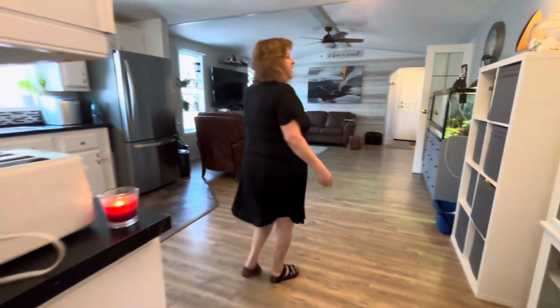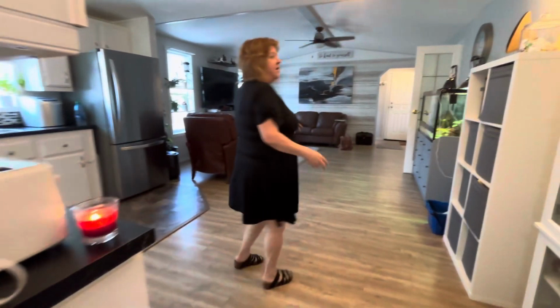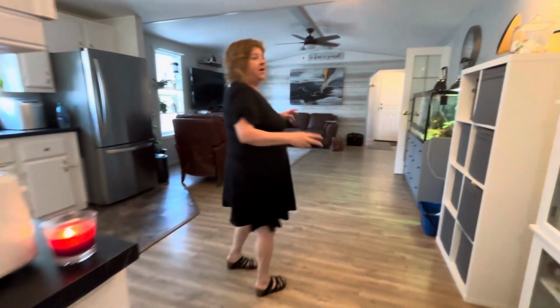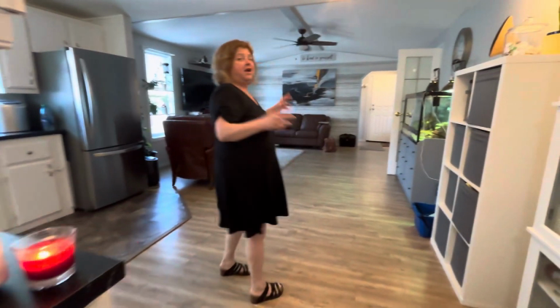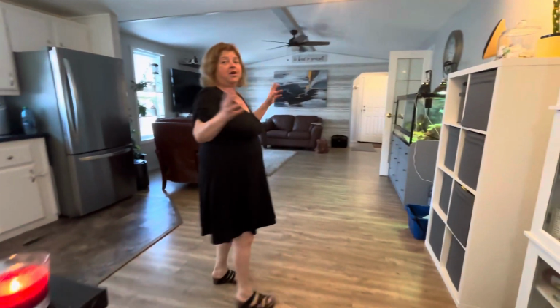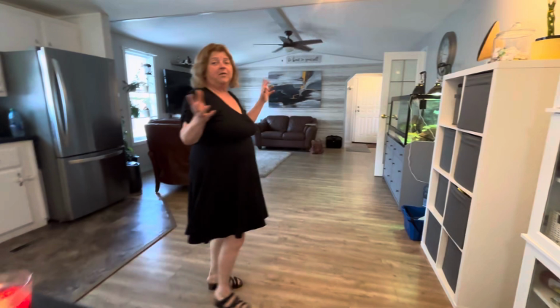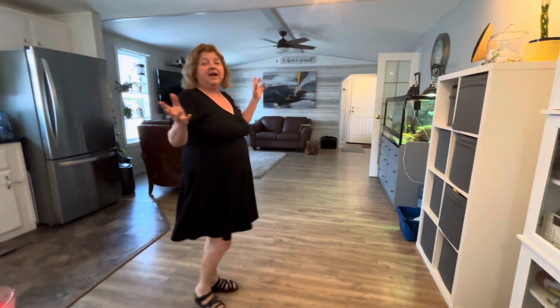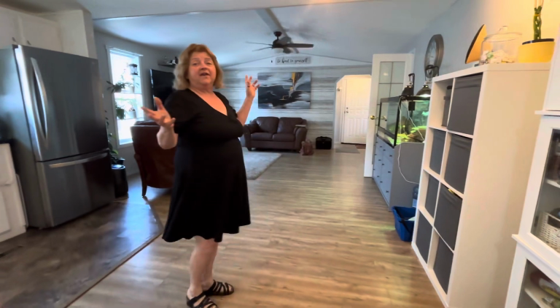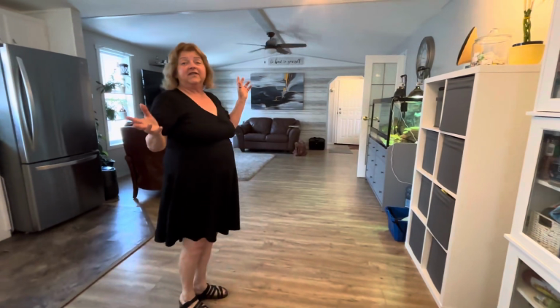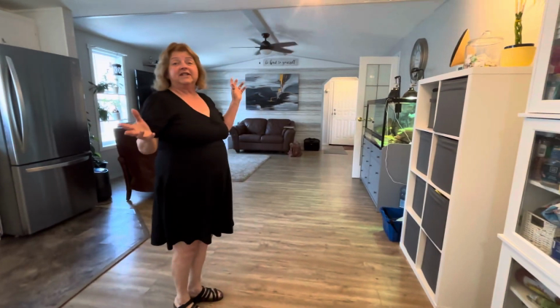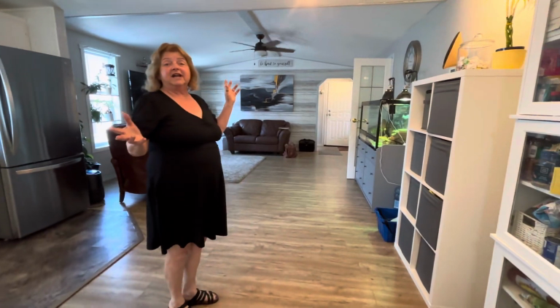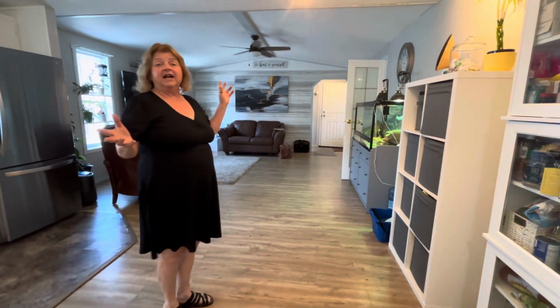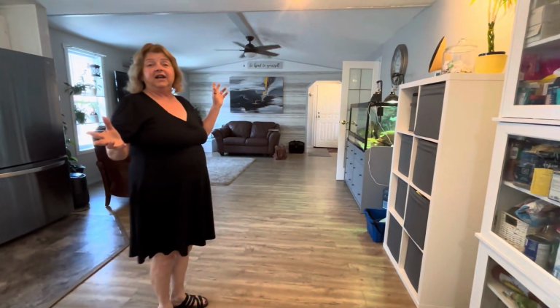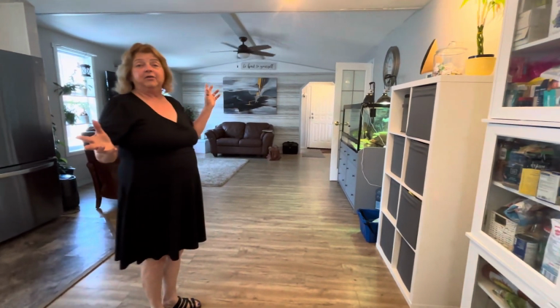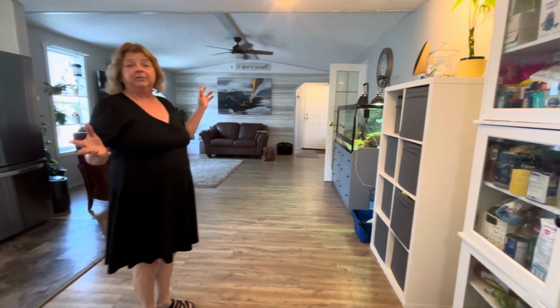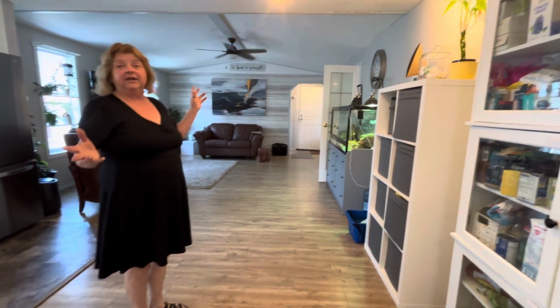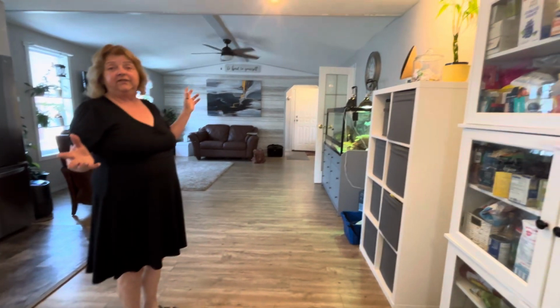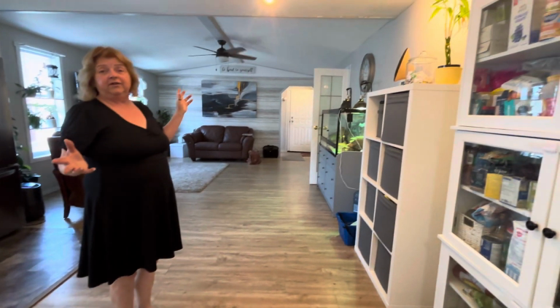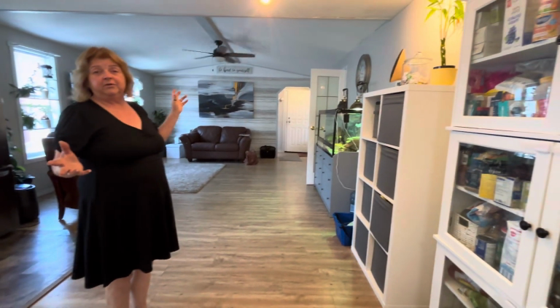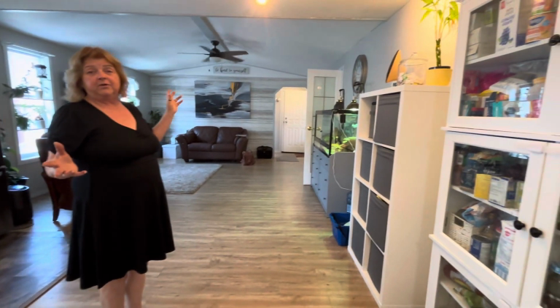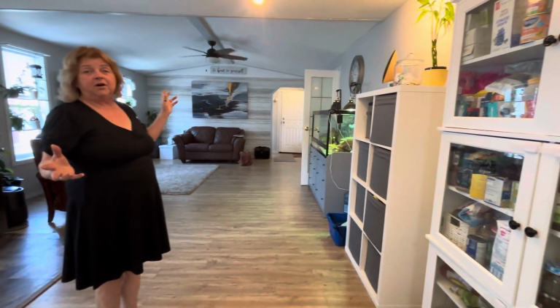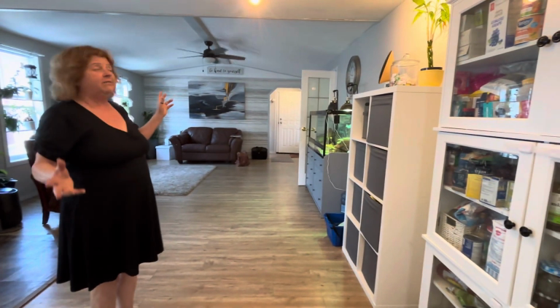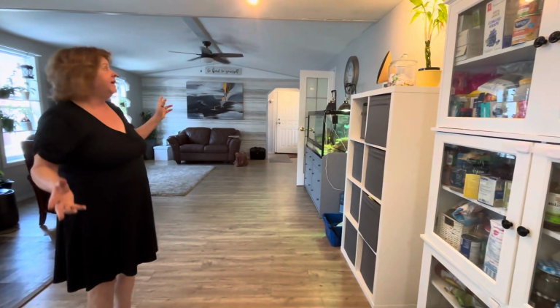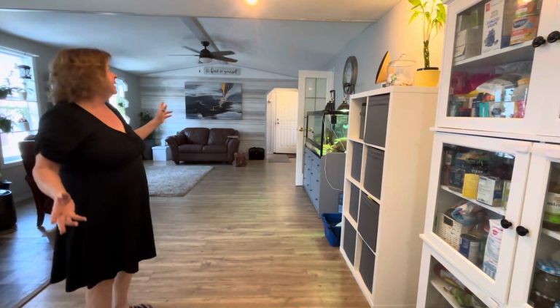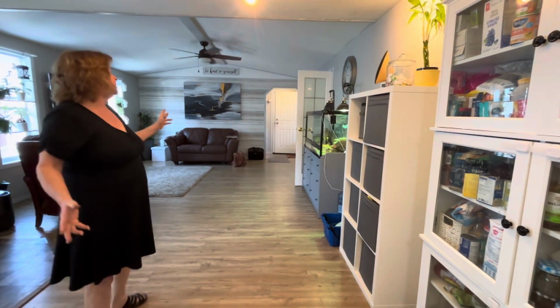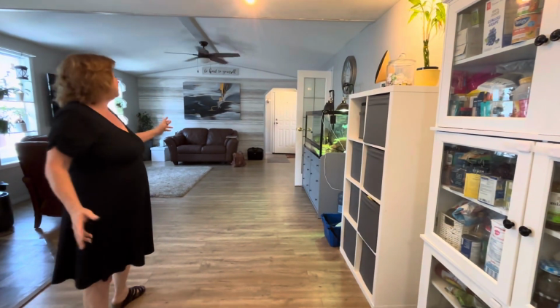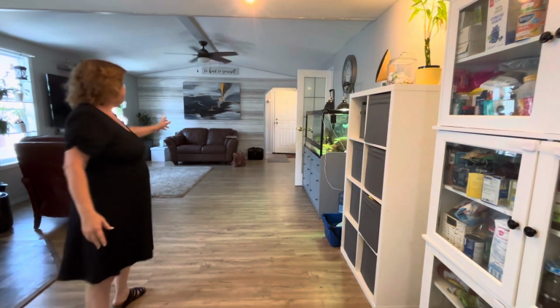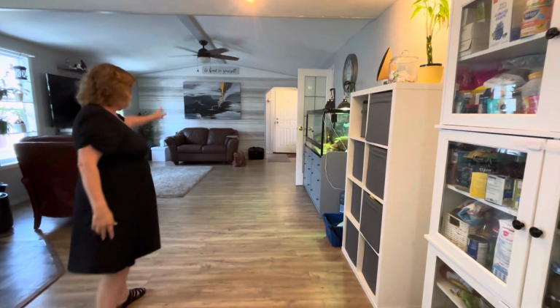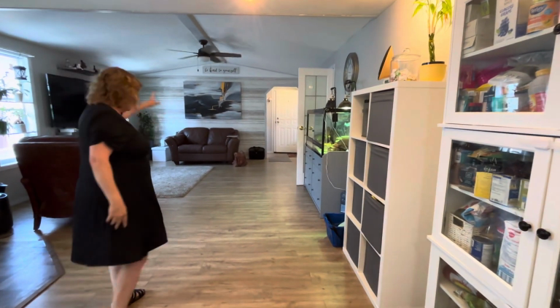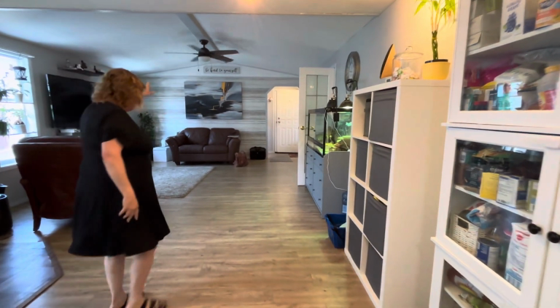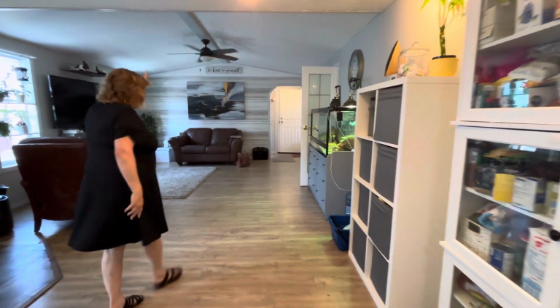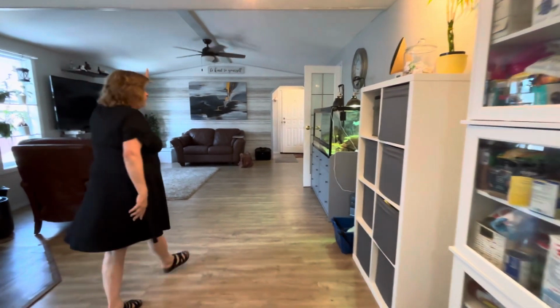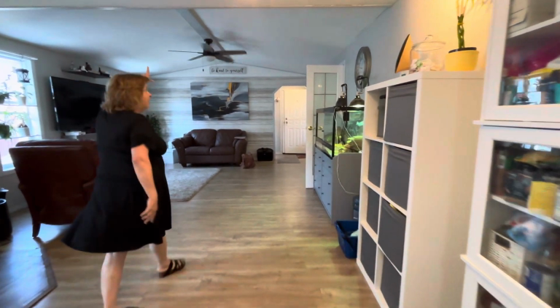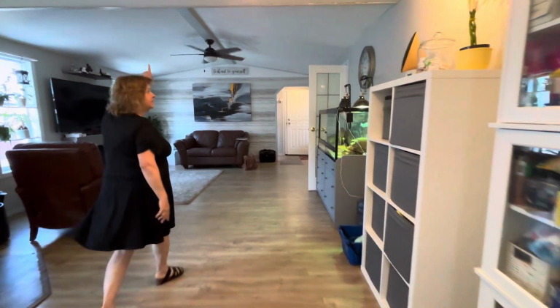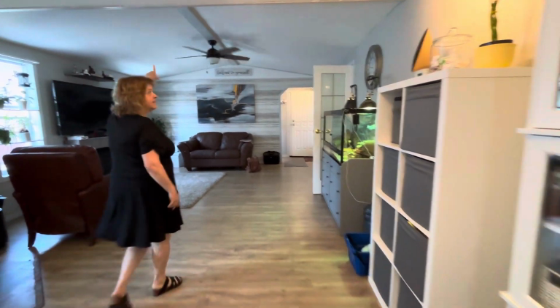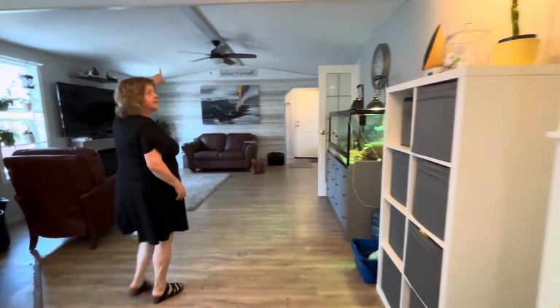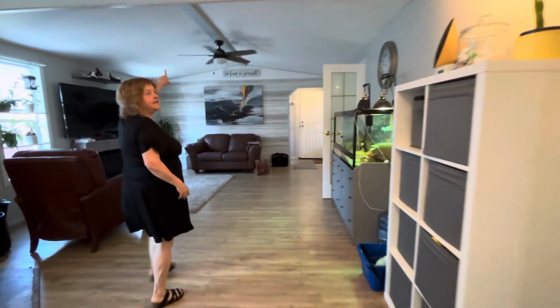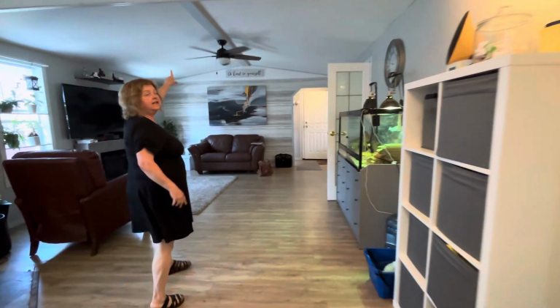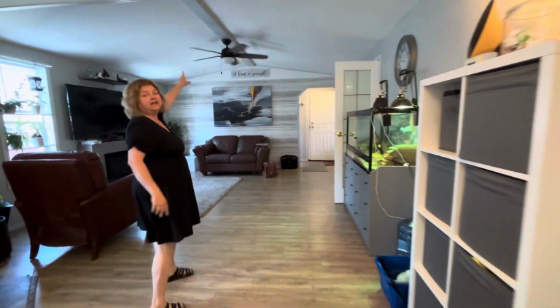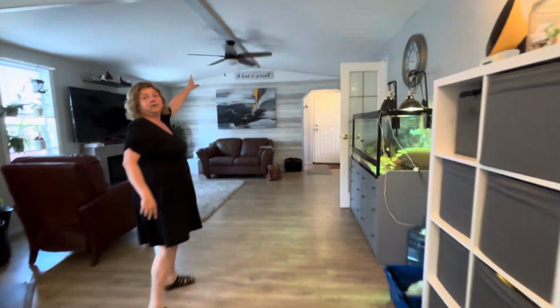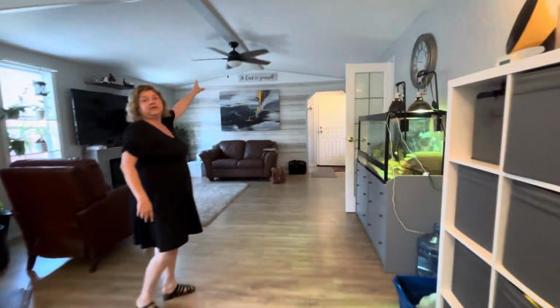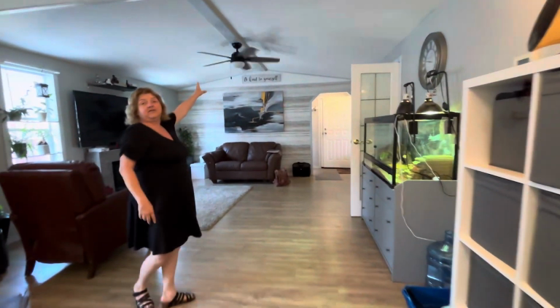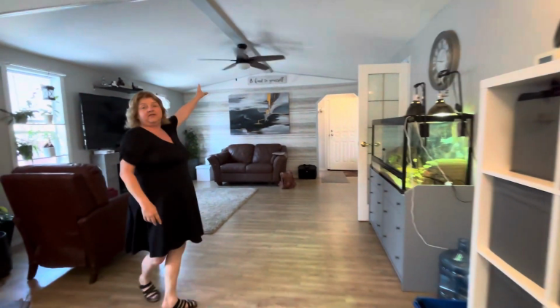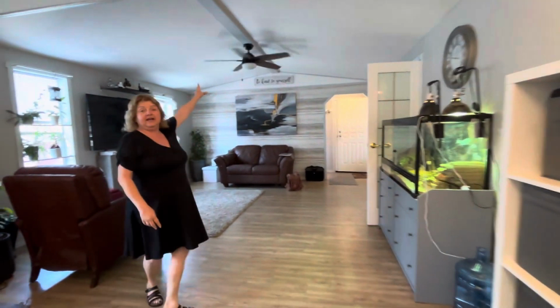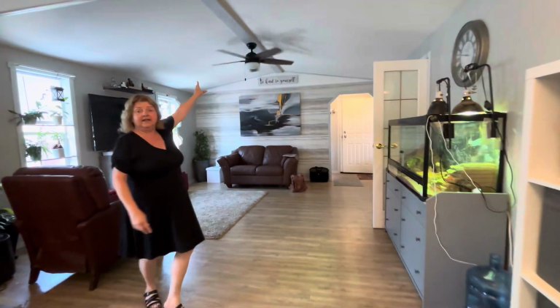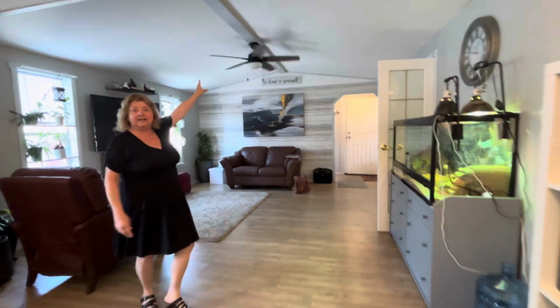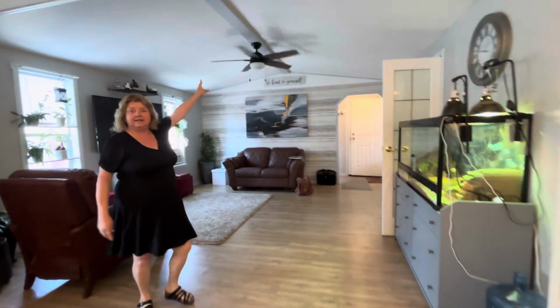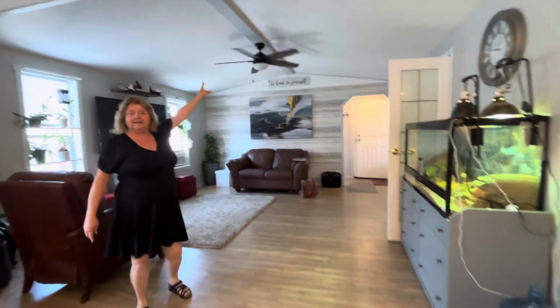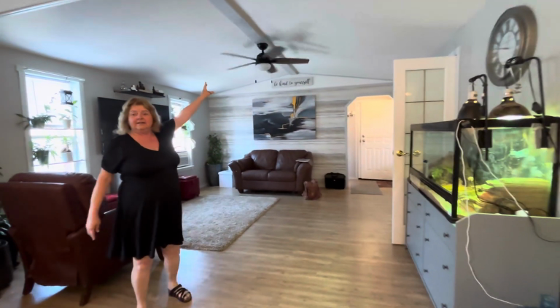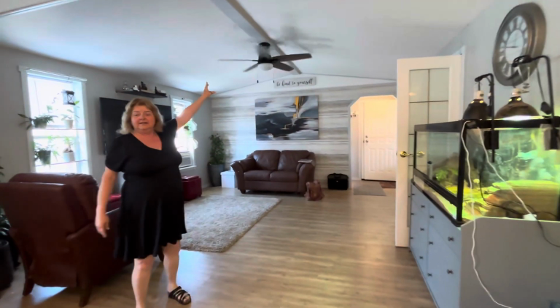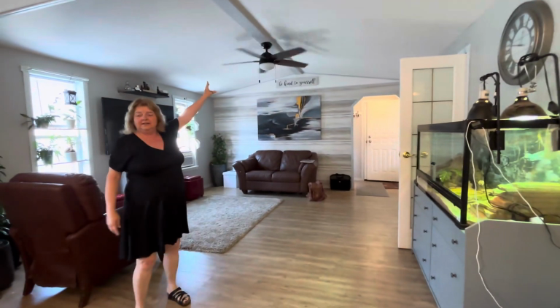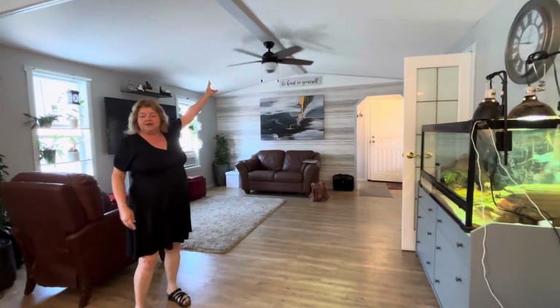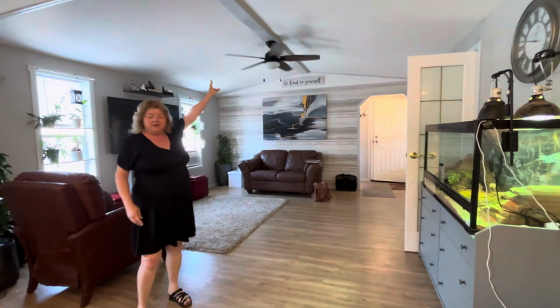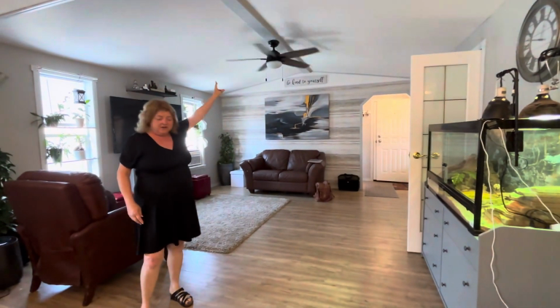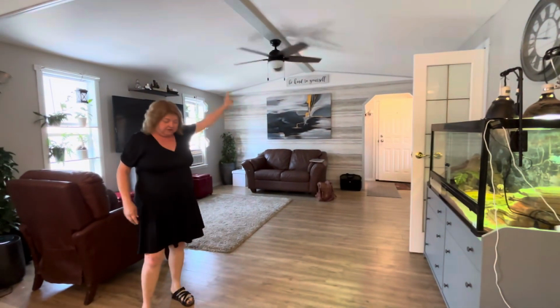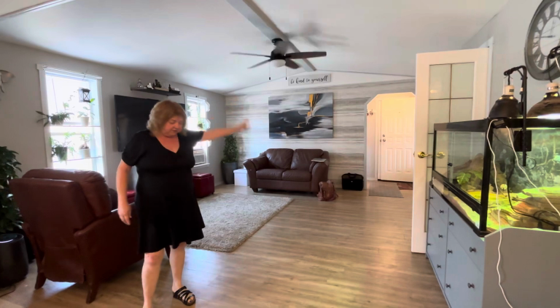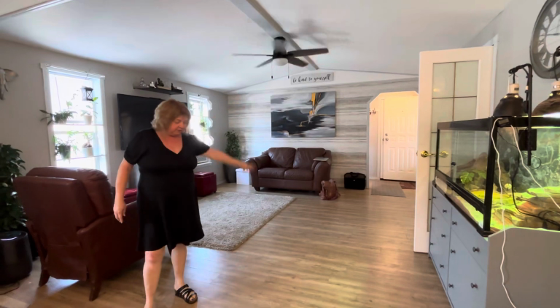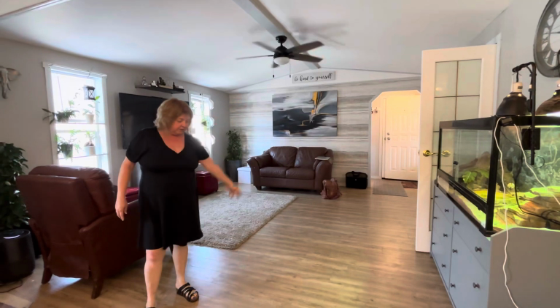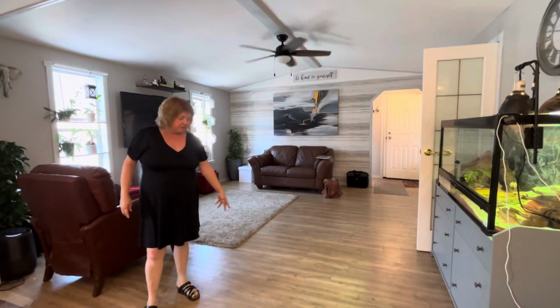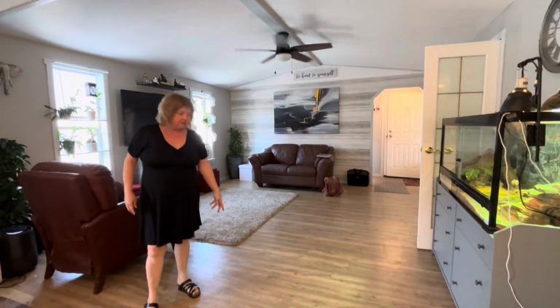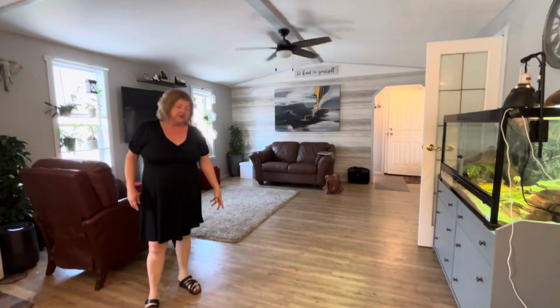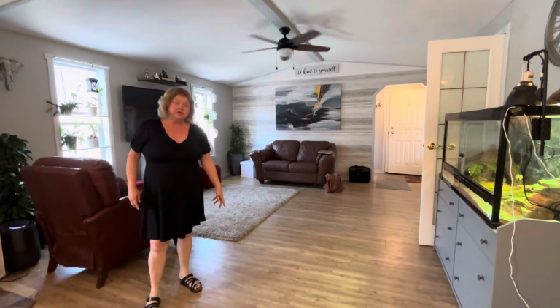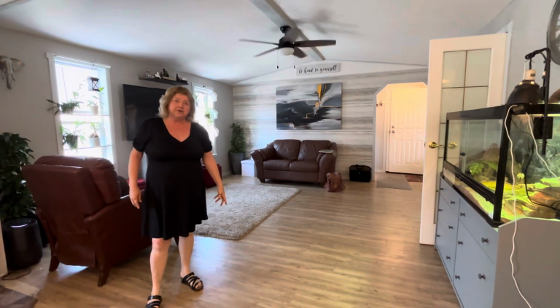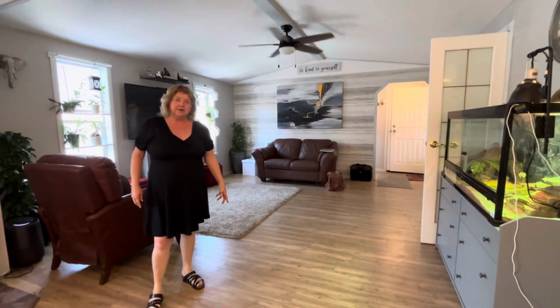Here we have the dining room and living room combination. We've got a vaulted ceiling with a fan. The floors are newer.